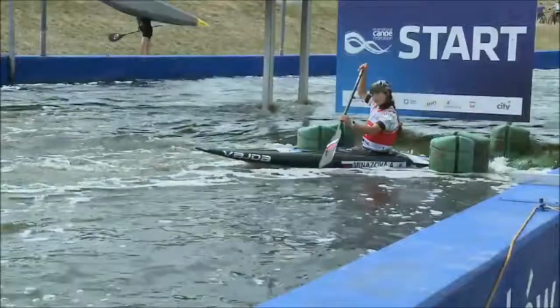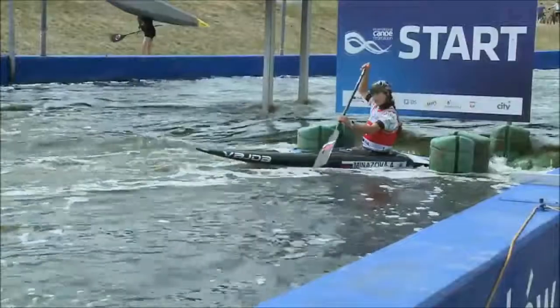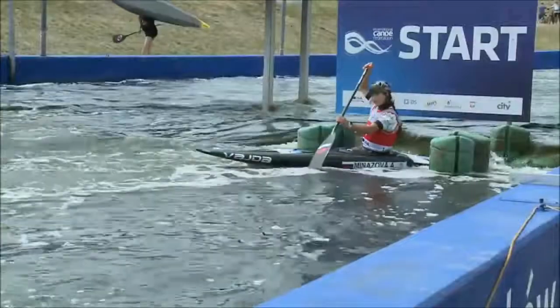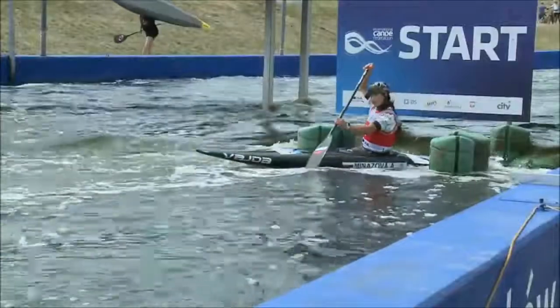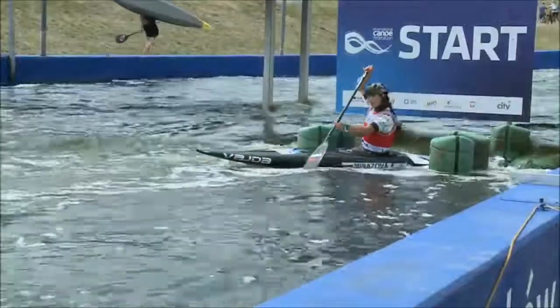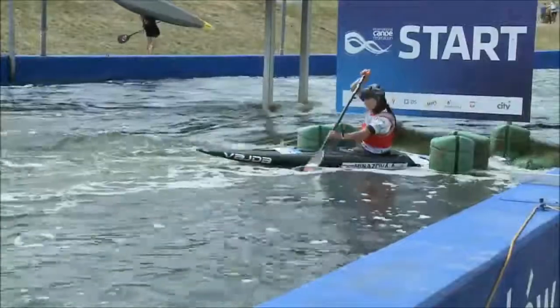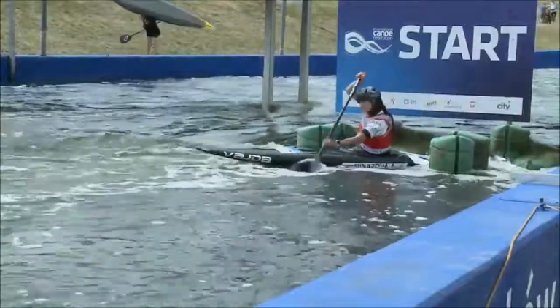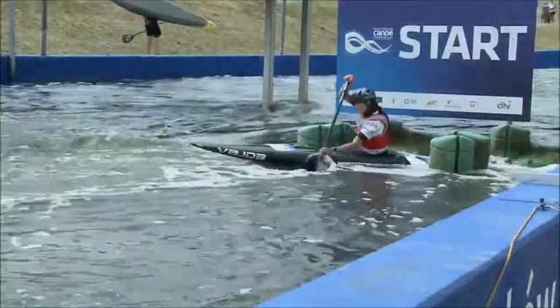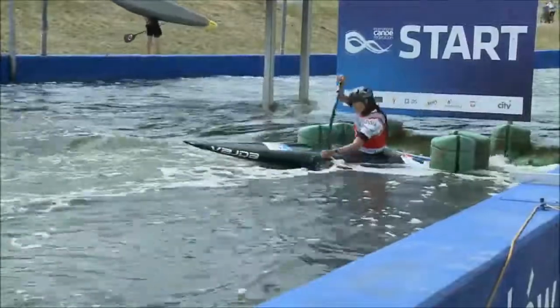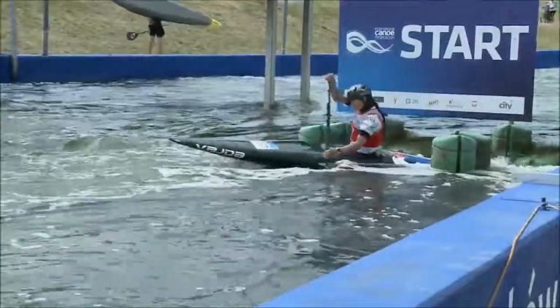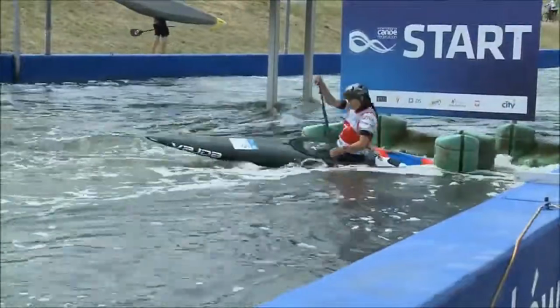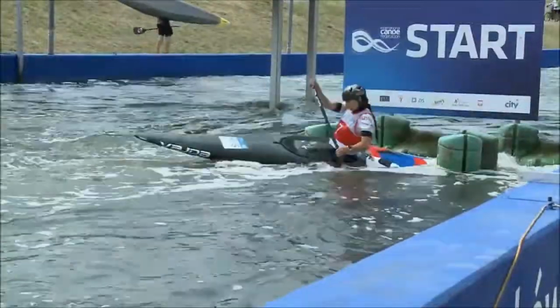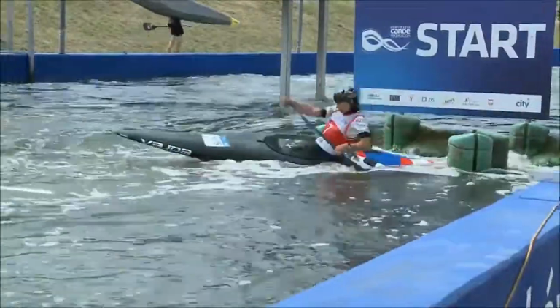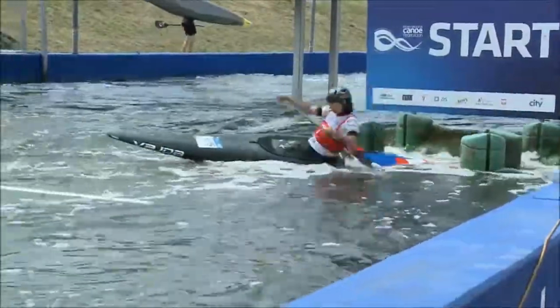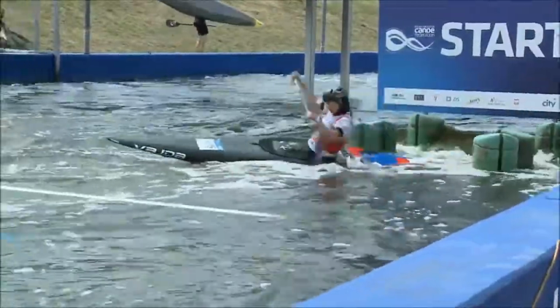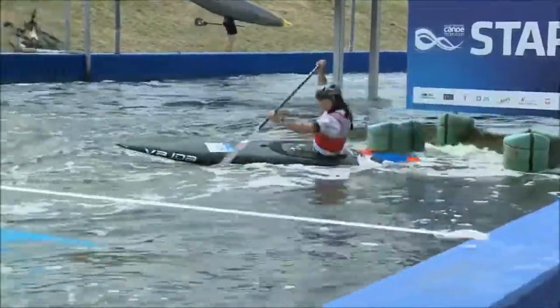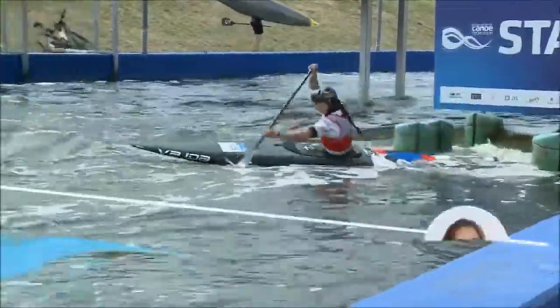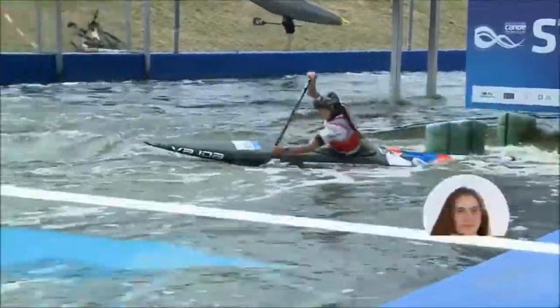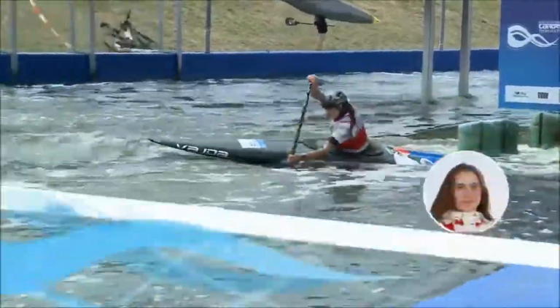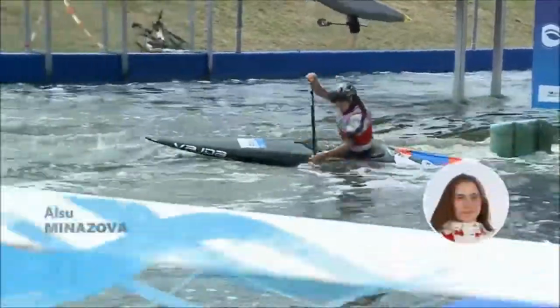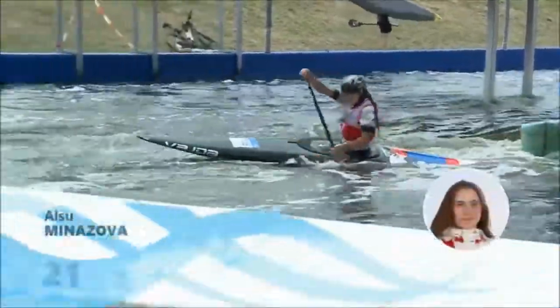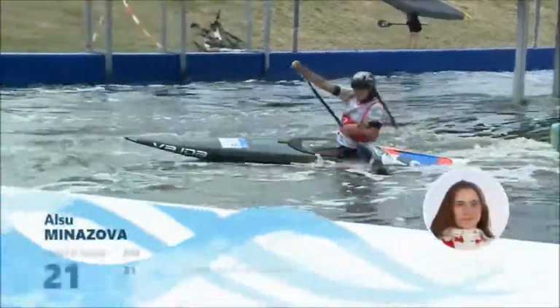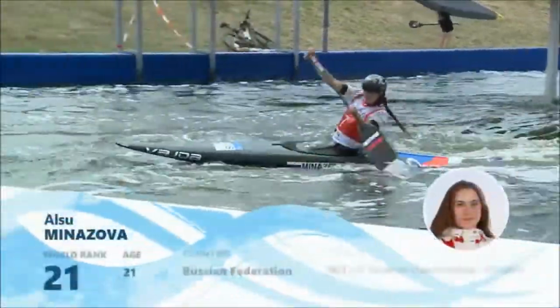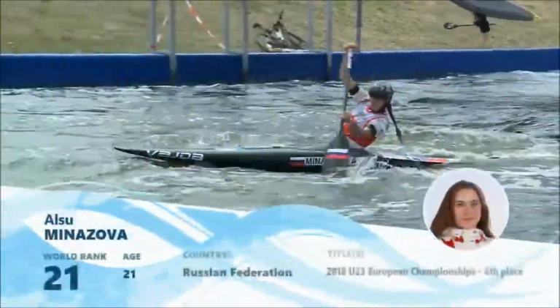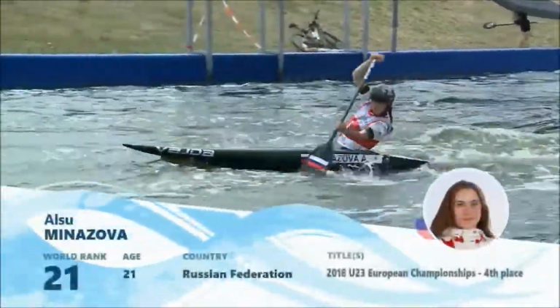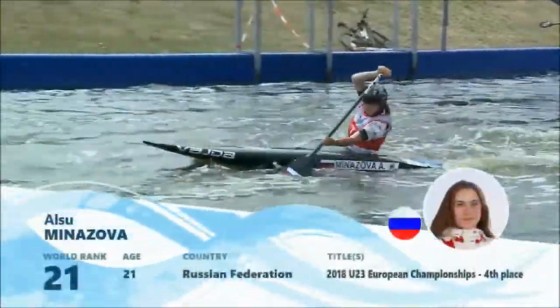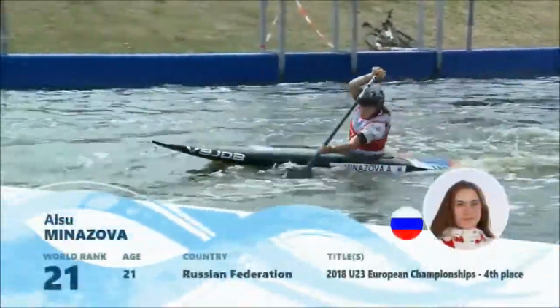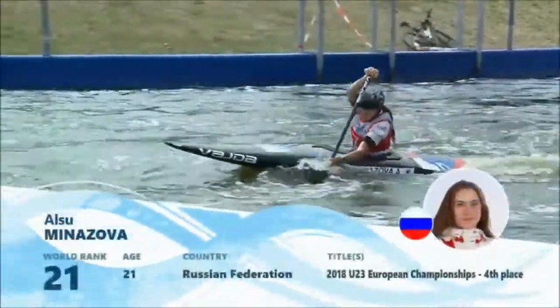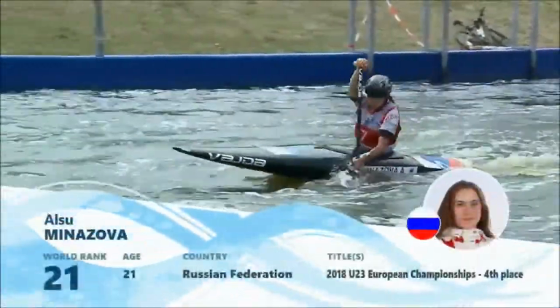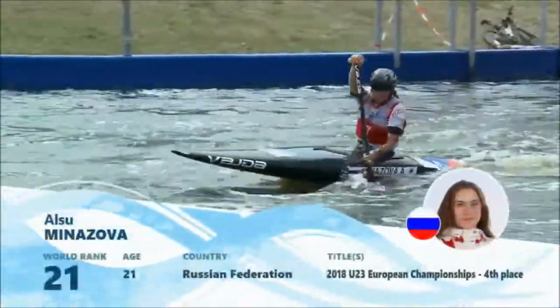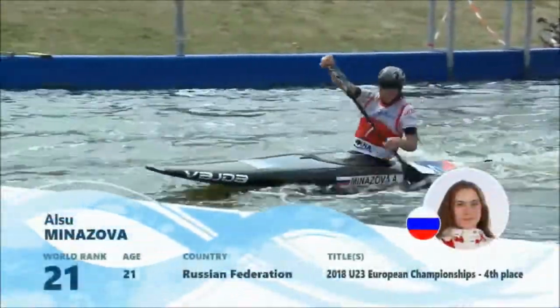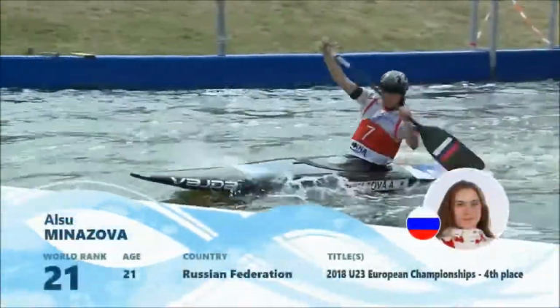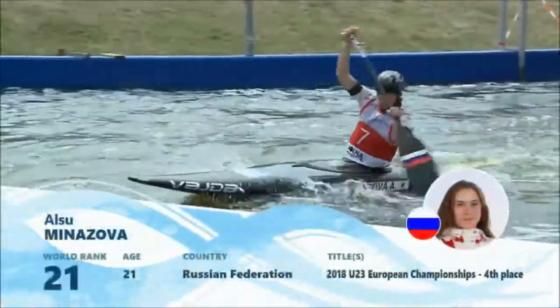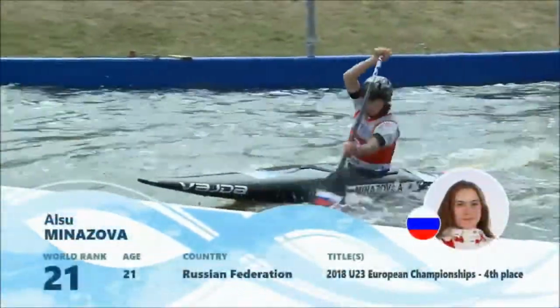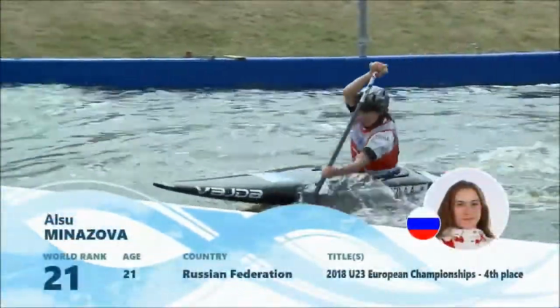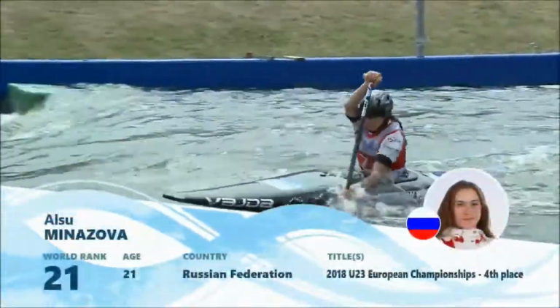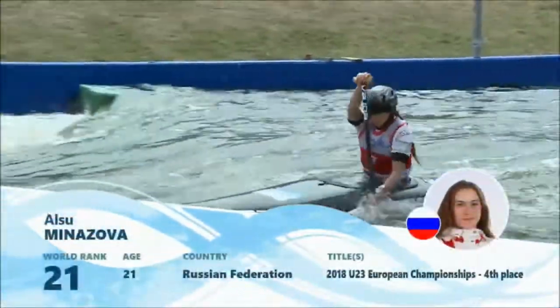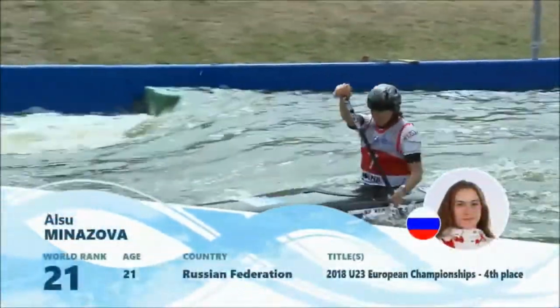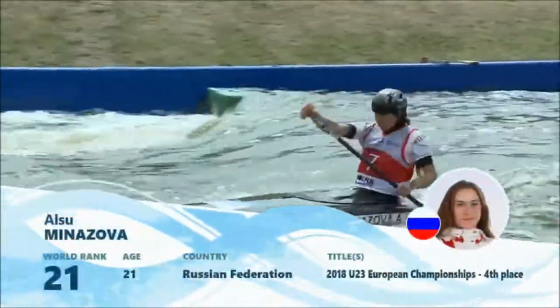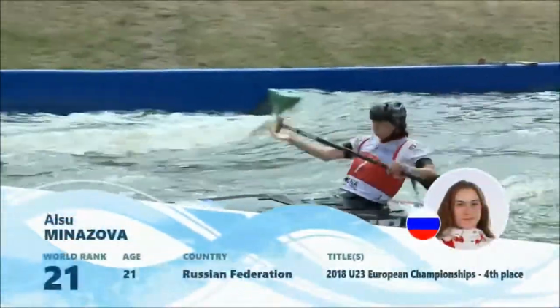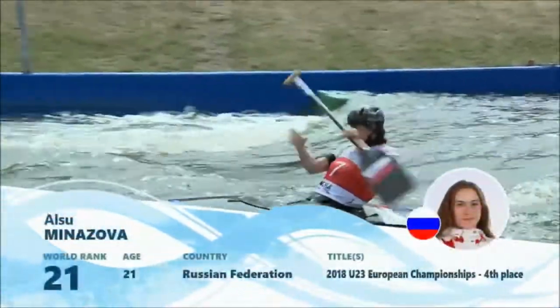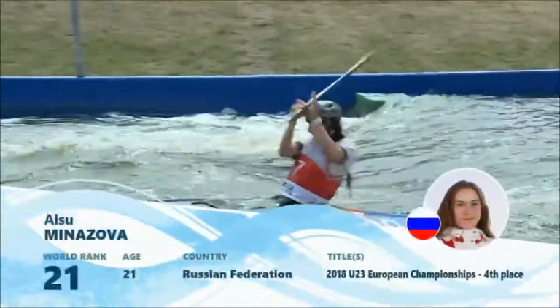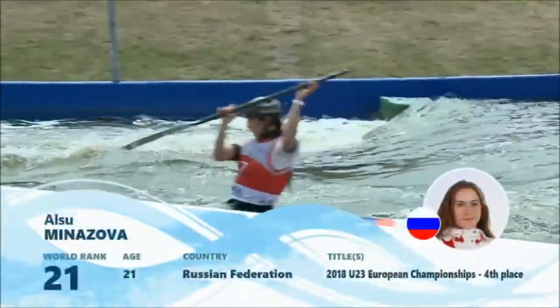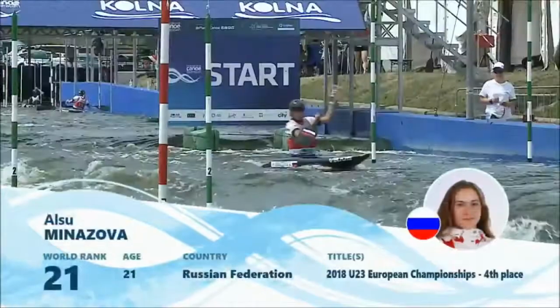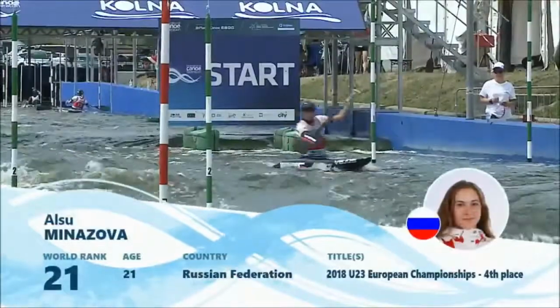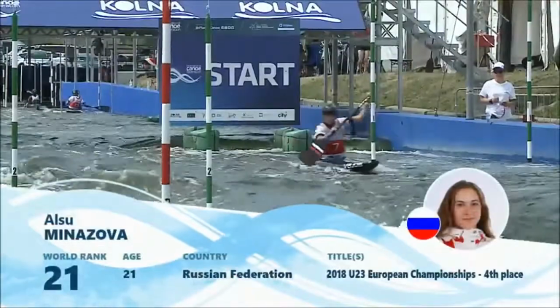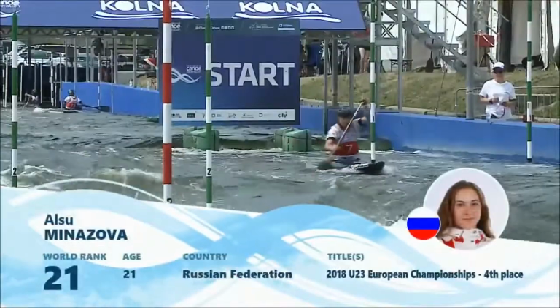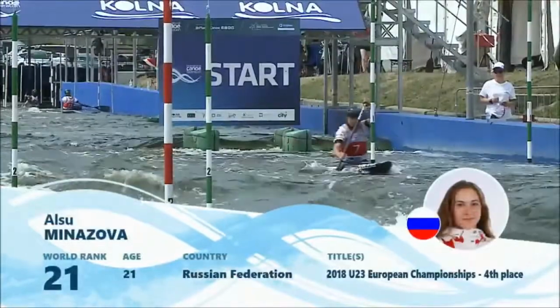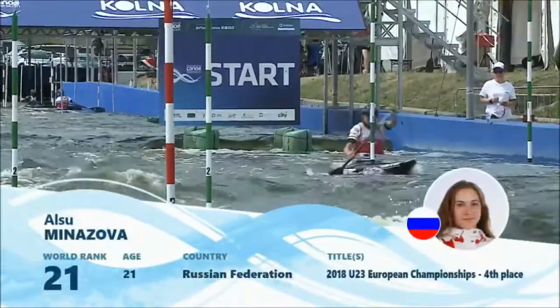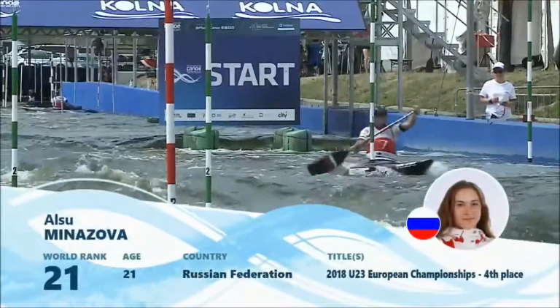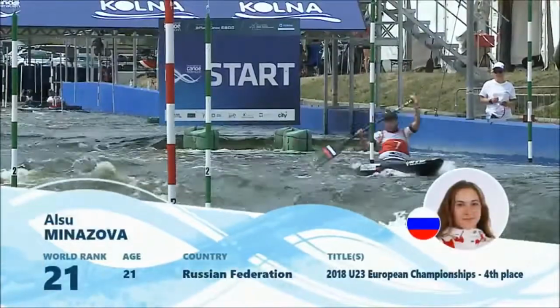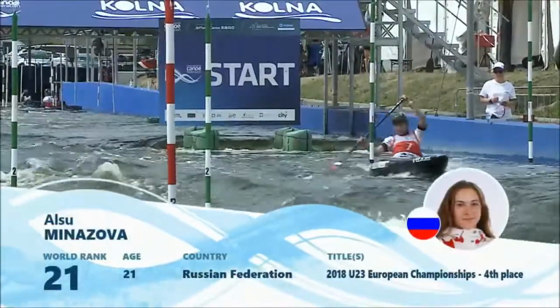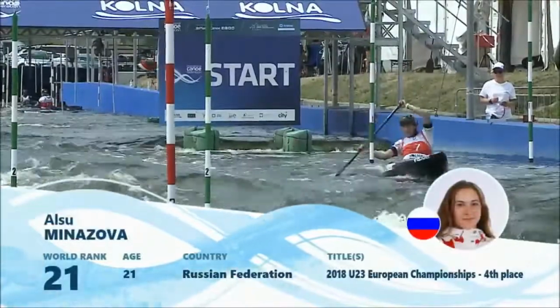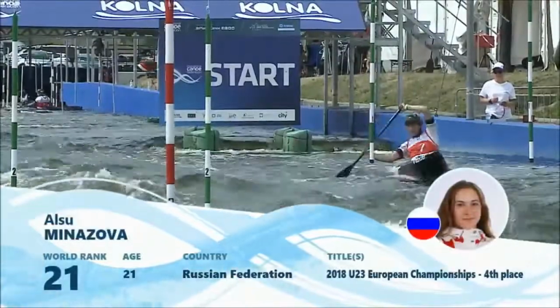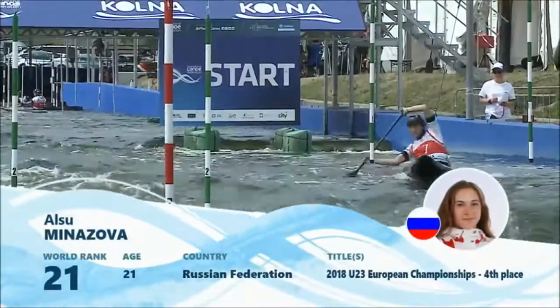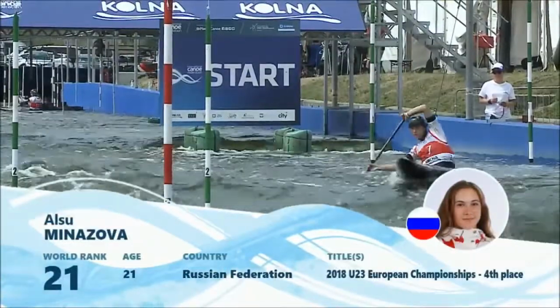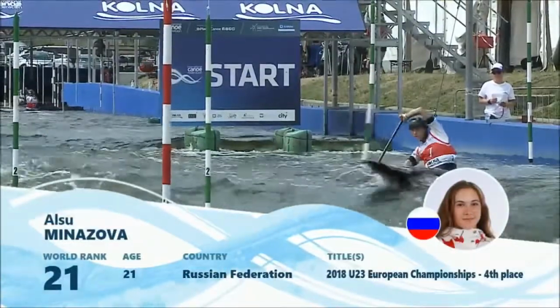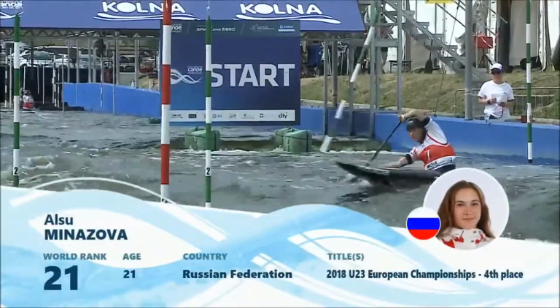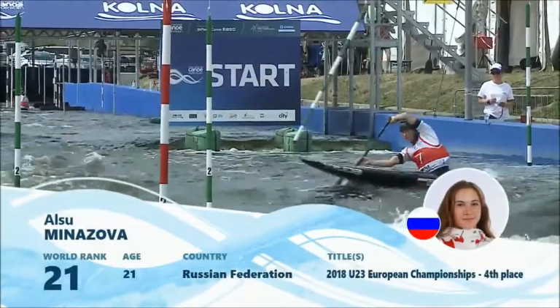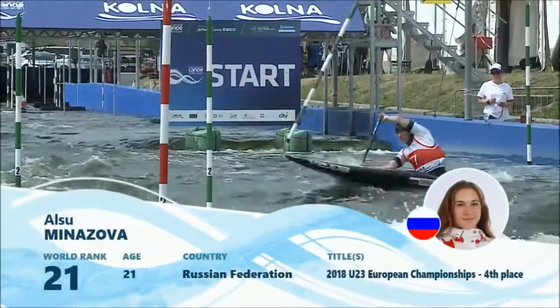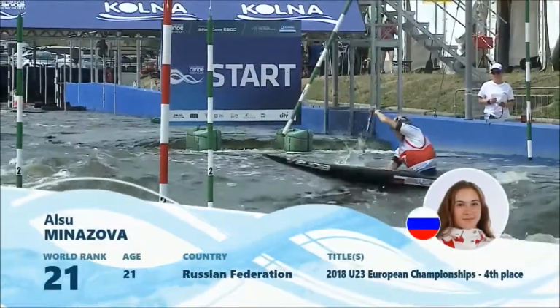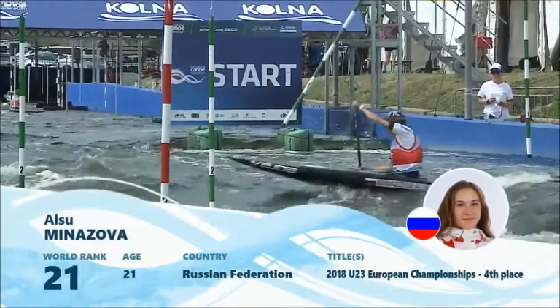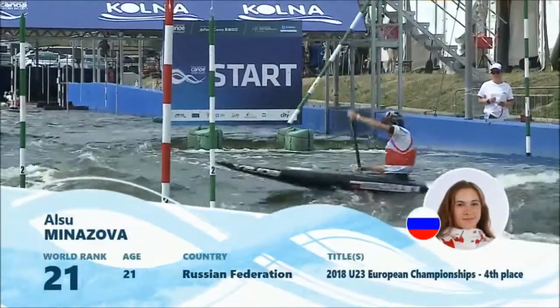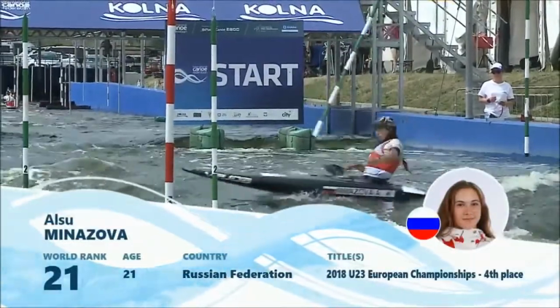Yes, so plenty of wriggle room for the rest of the field at the moment, with the fastest time on the course at 1:10.